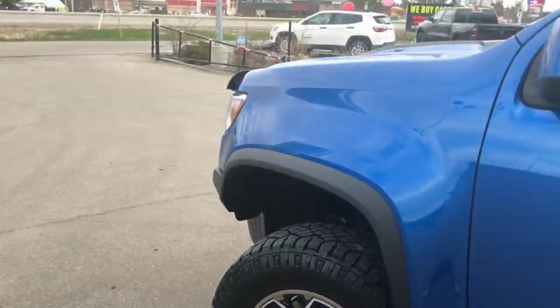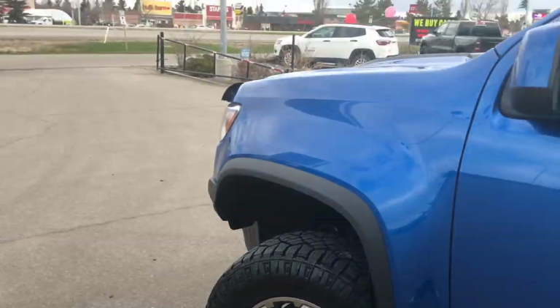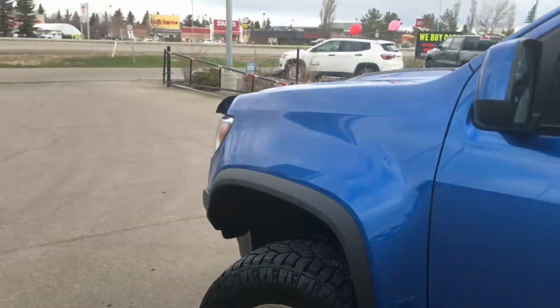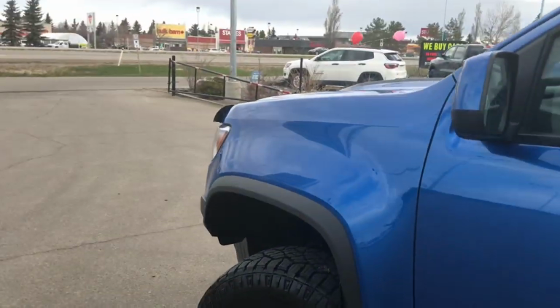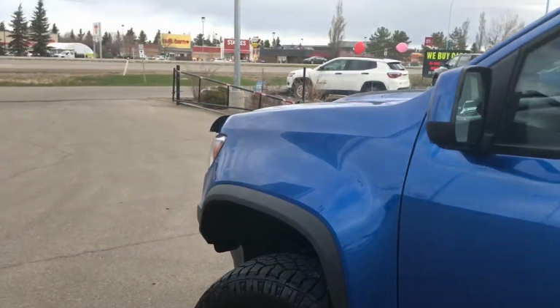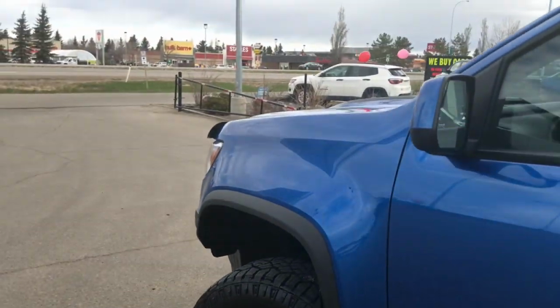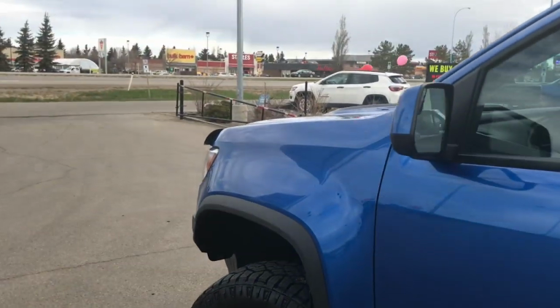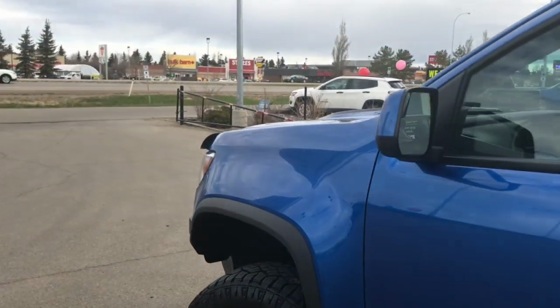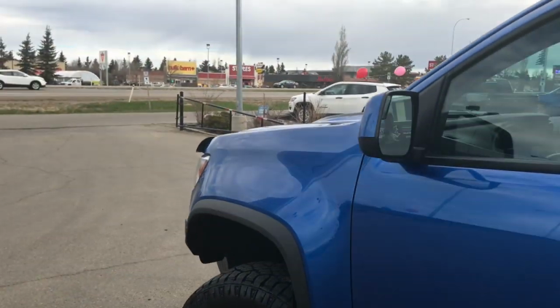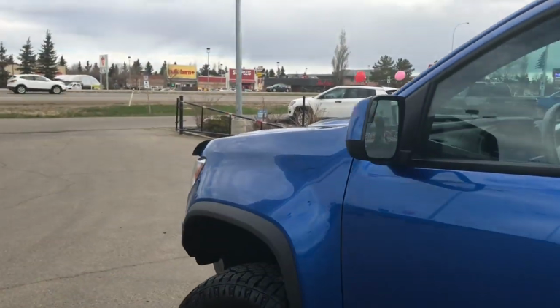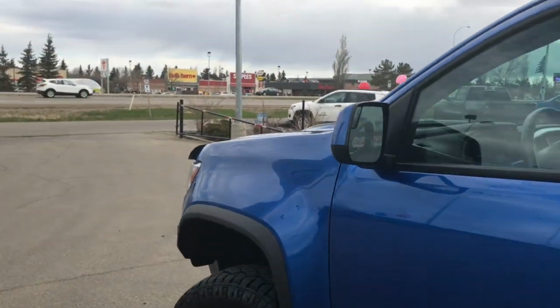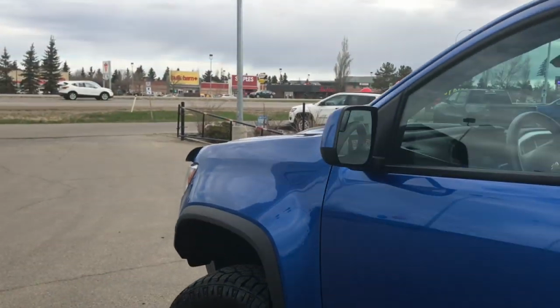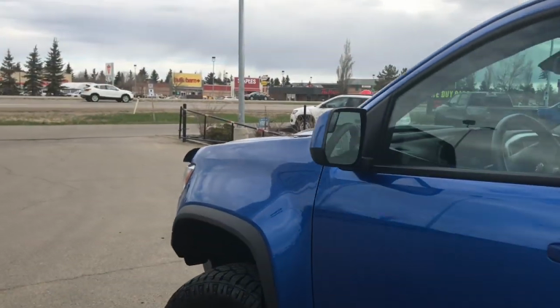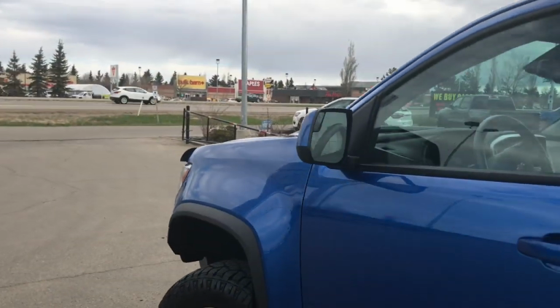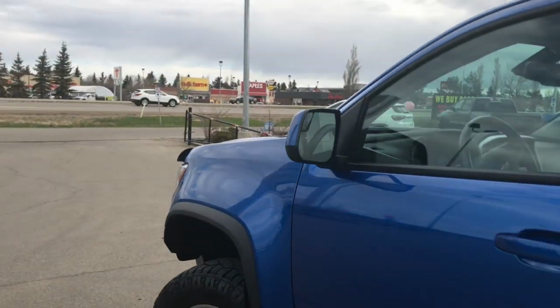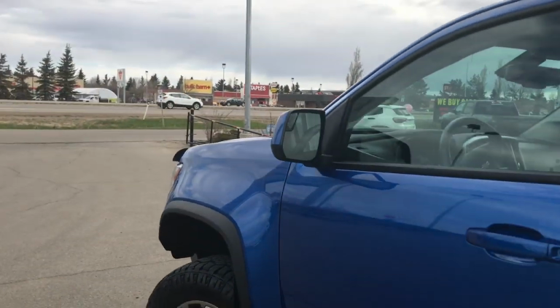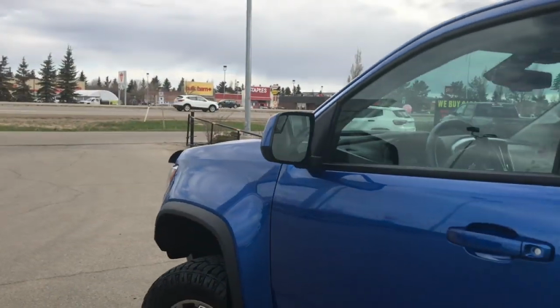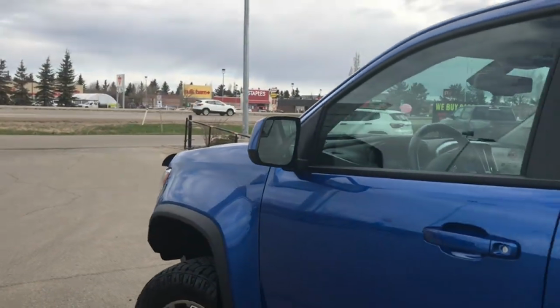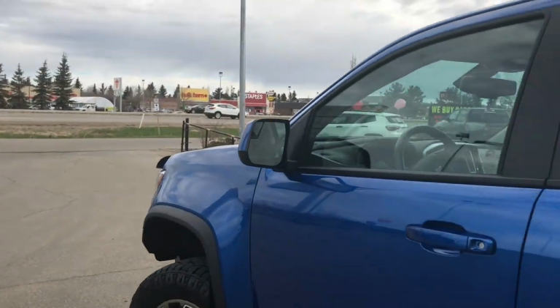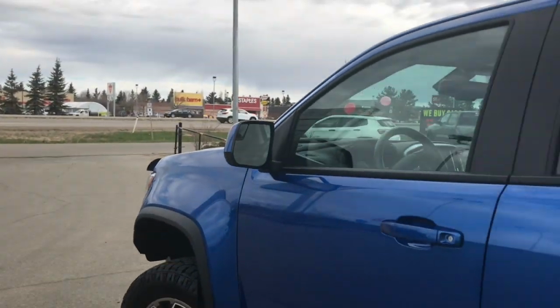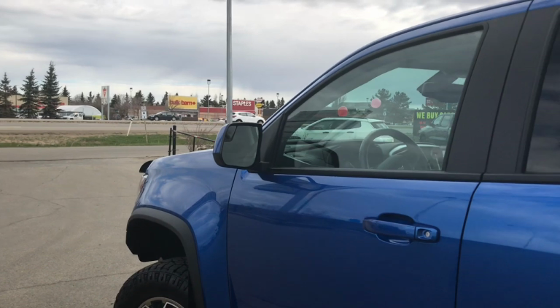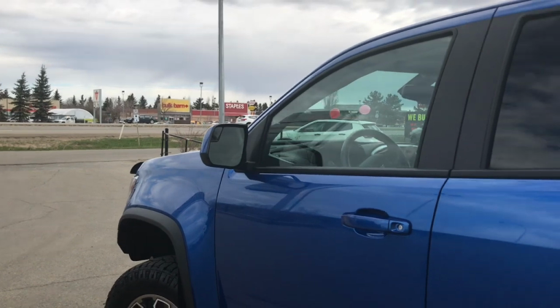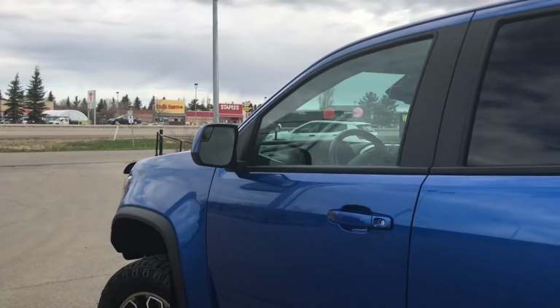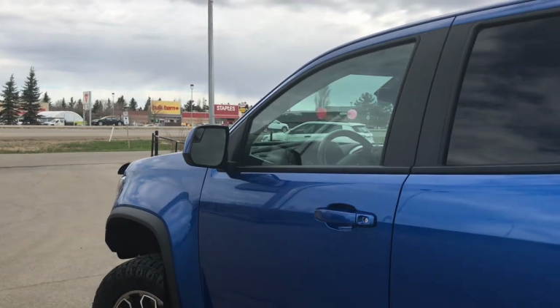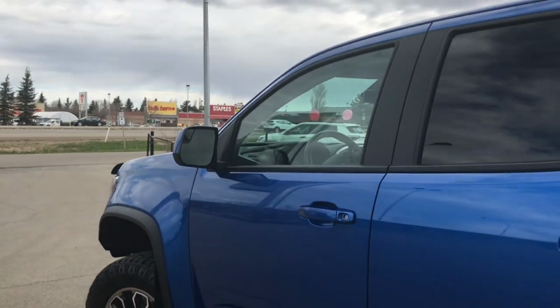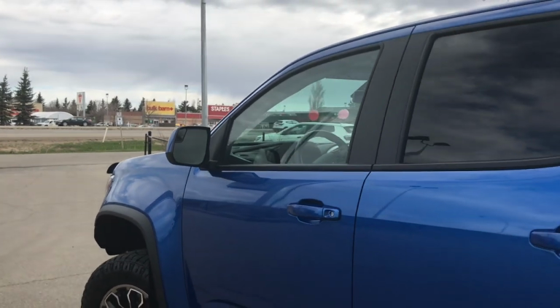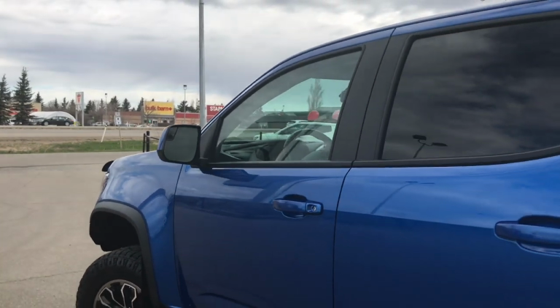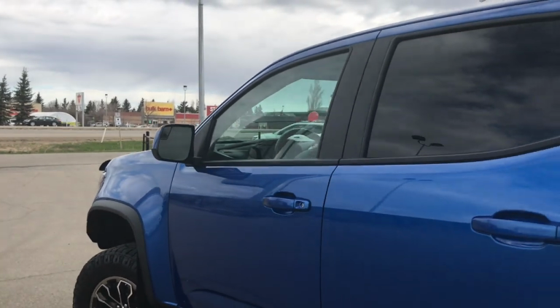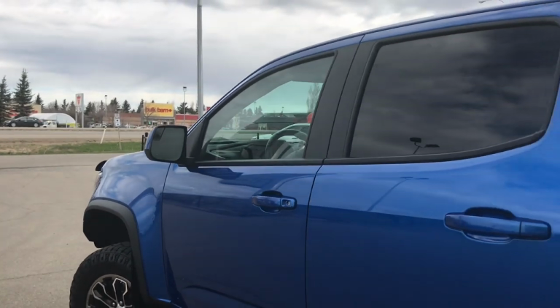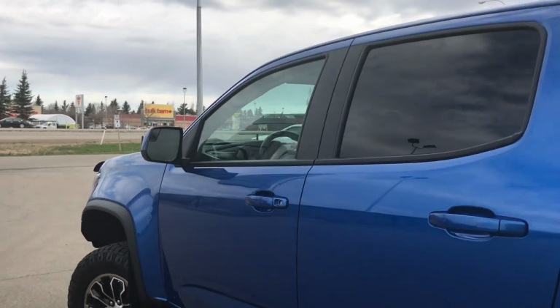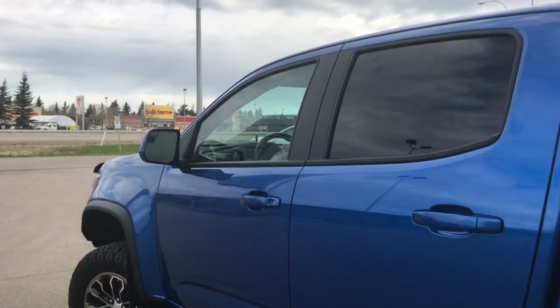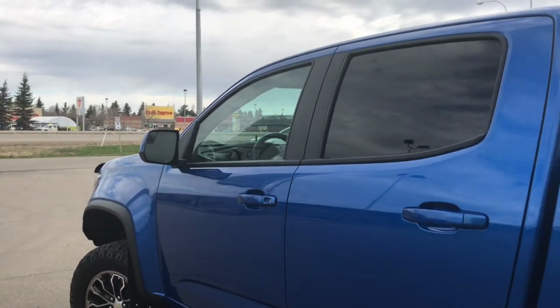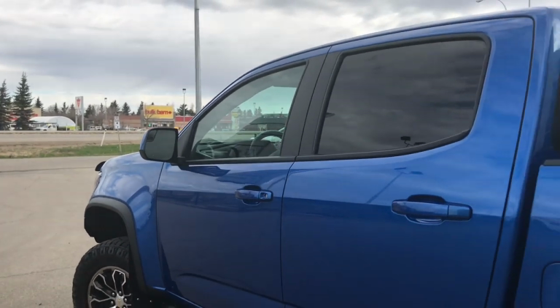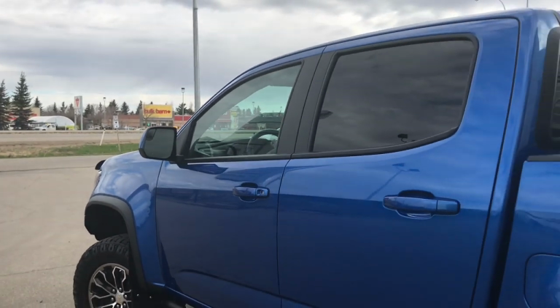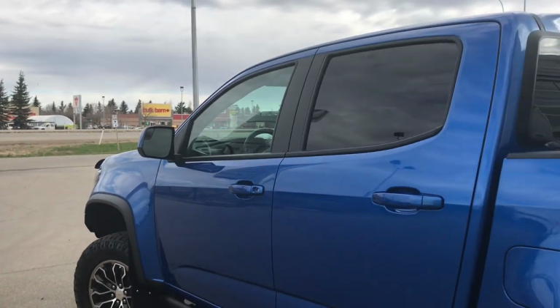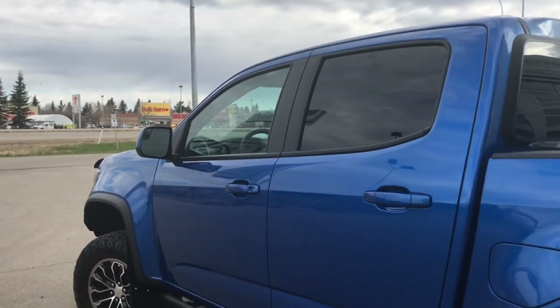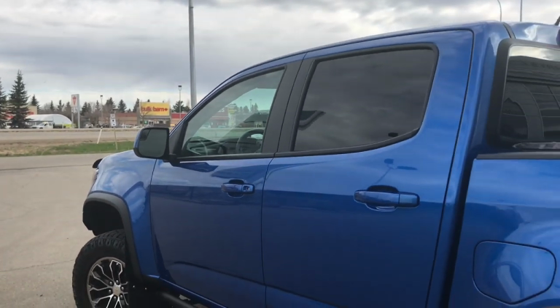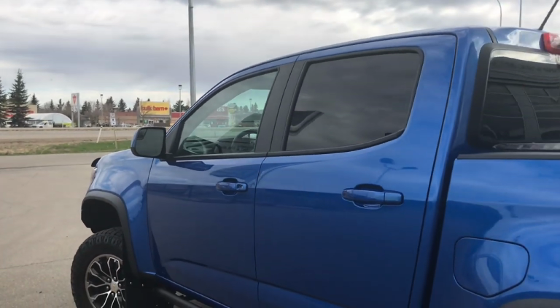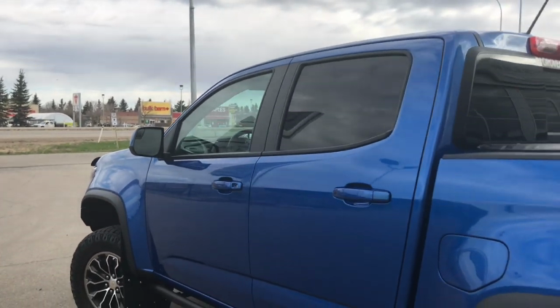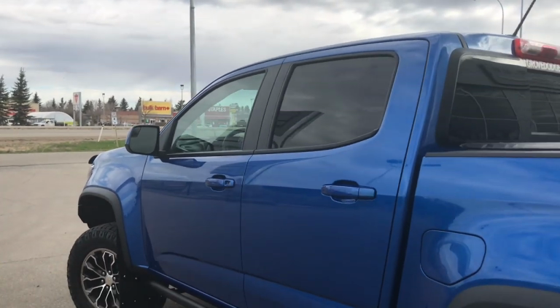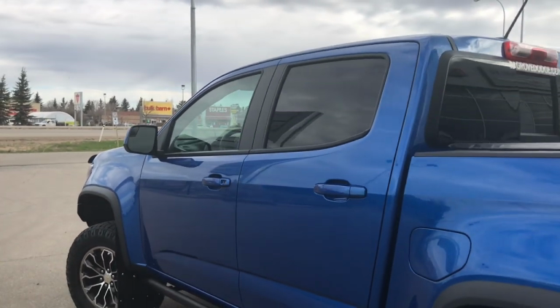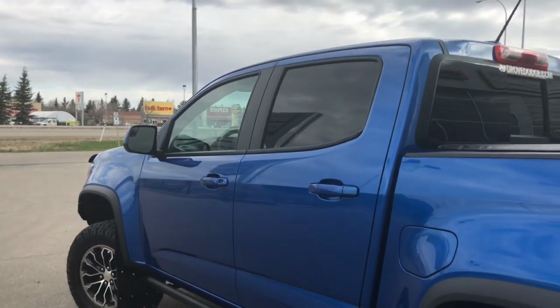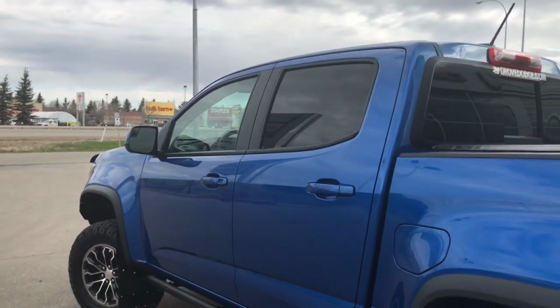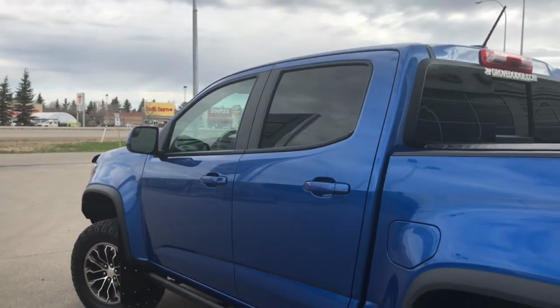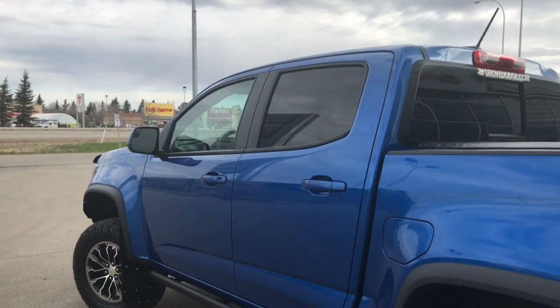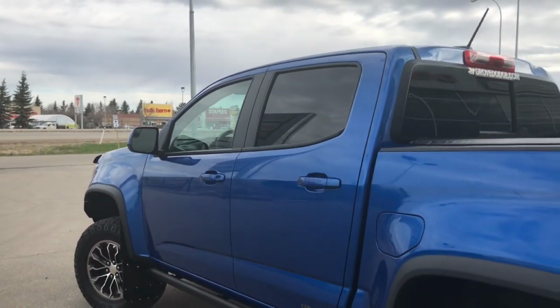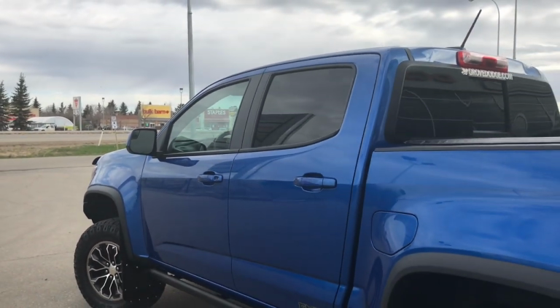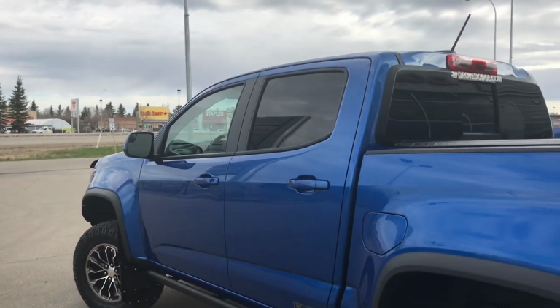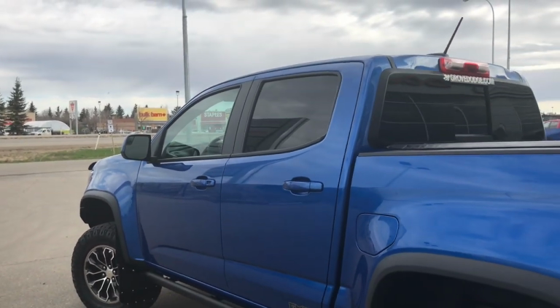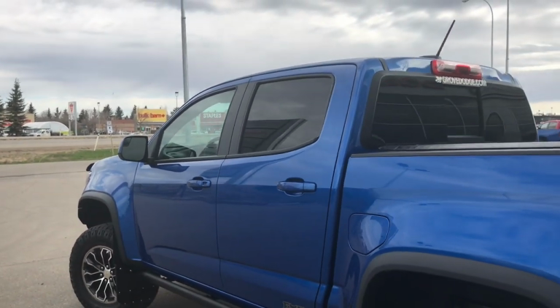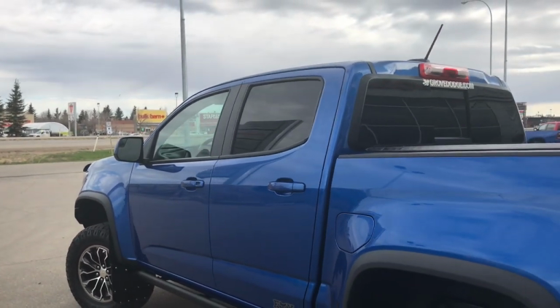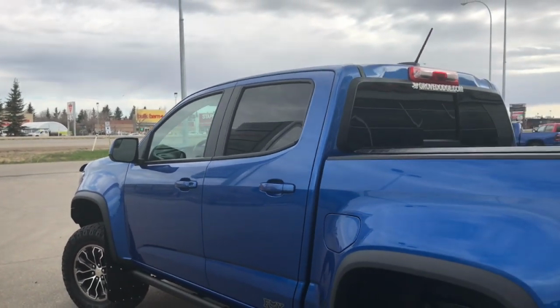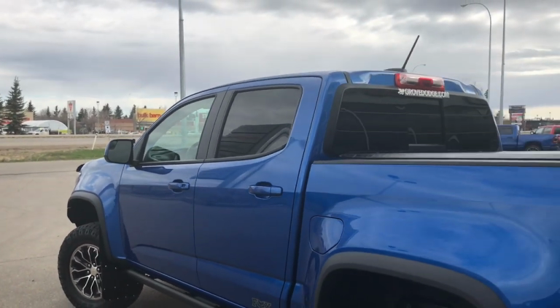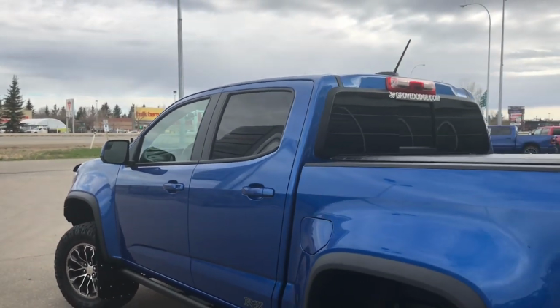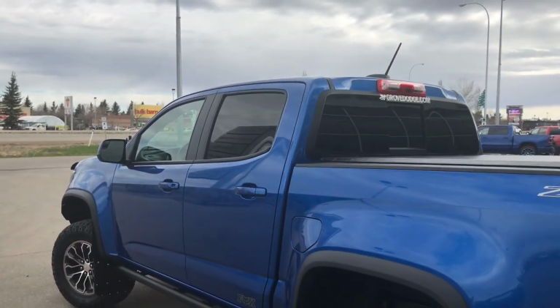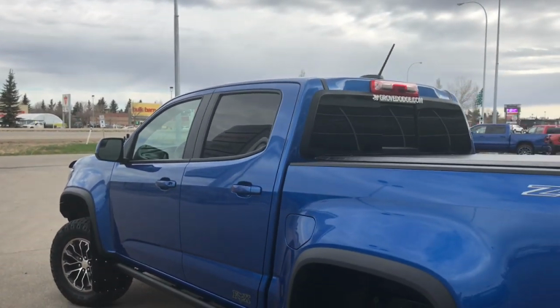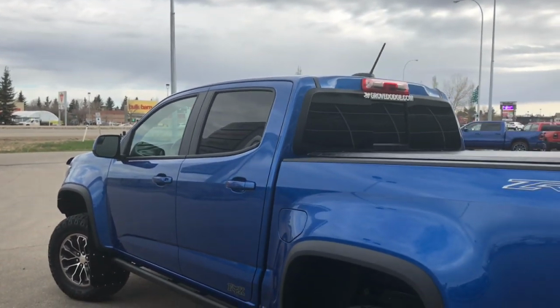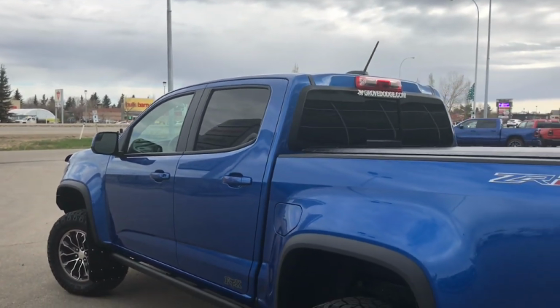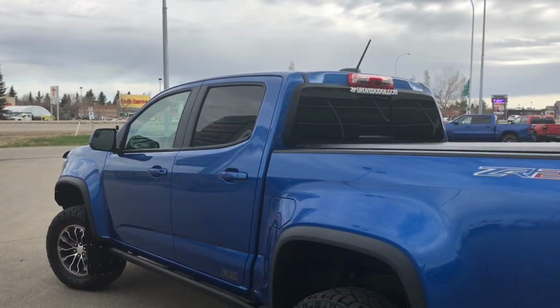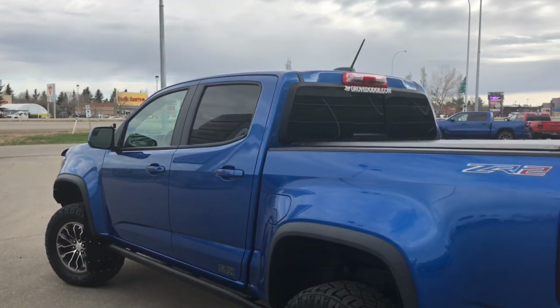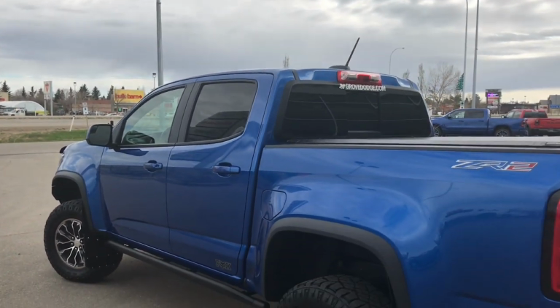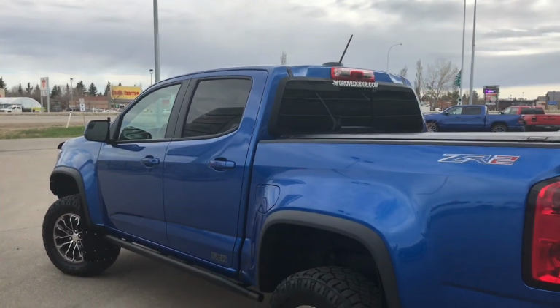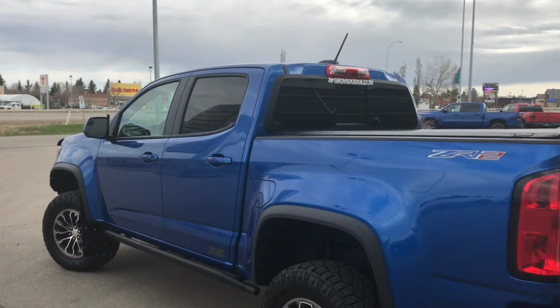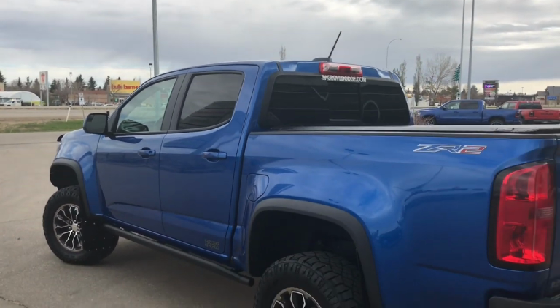You have your paint-matched mirrors and door handles, and your mirrors do defrost. You have your side steps and mud flaps on all four corners.